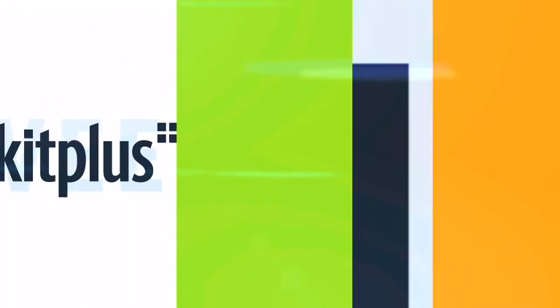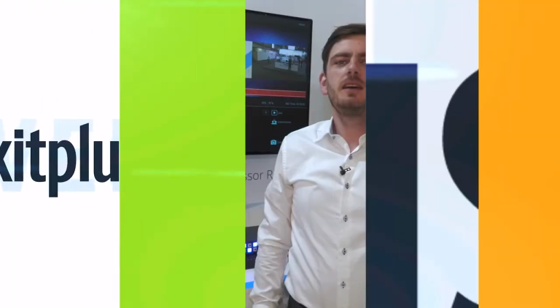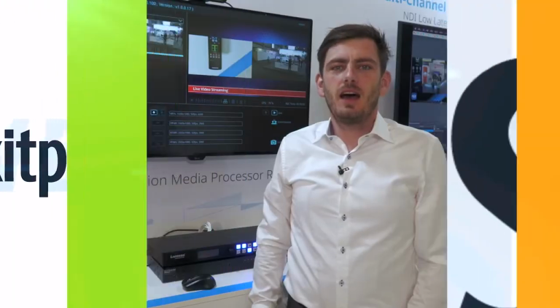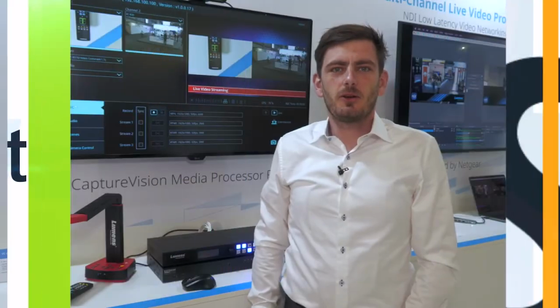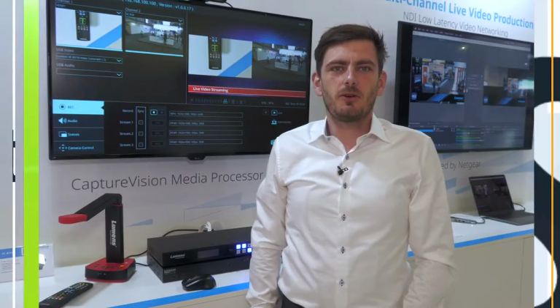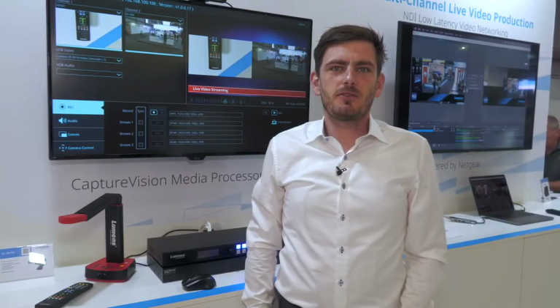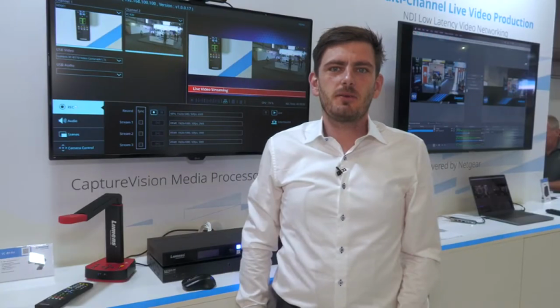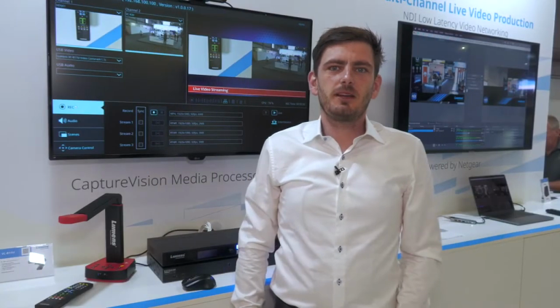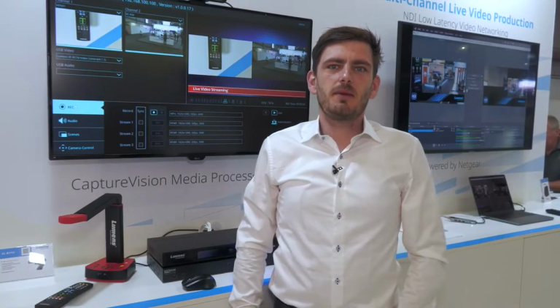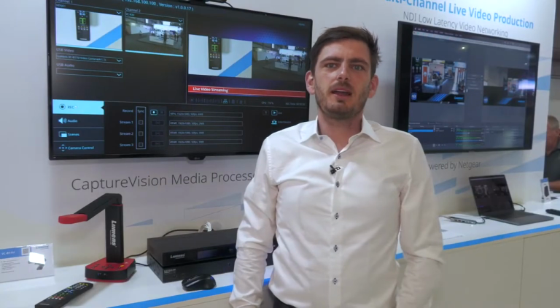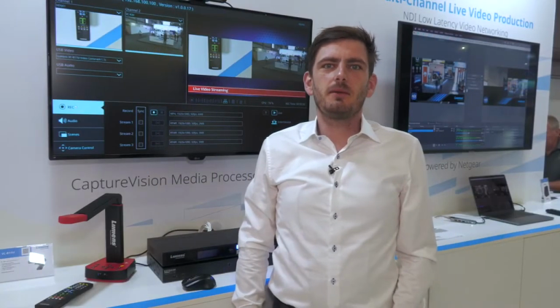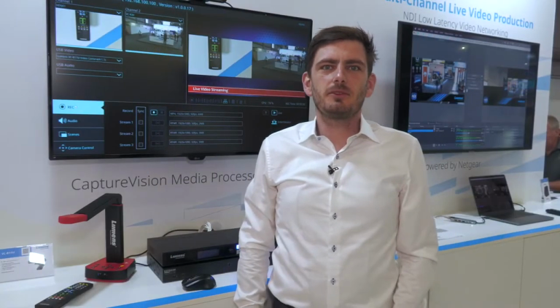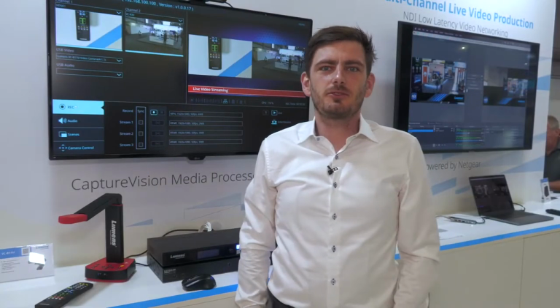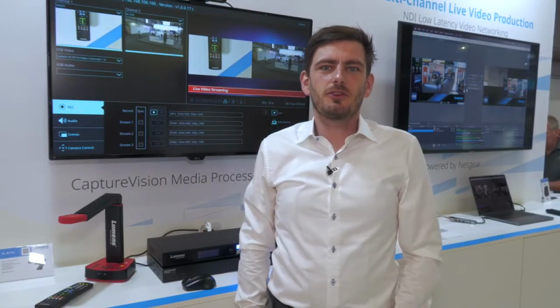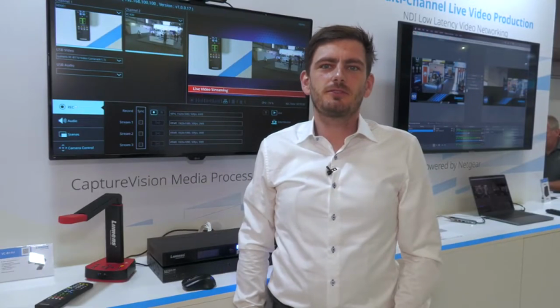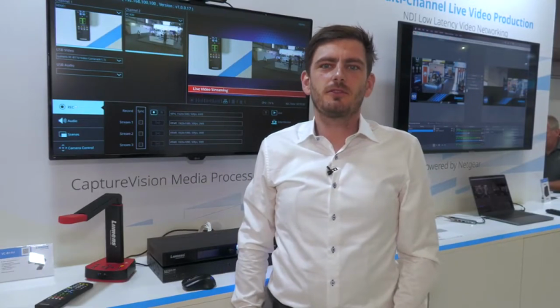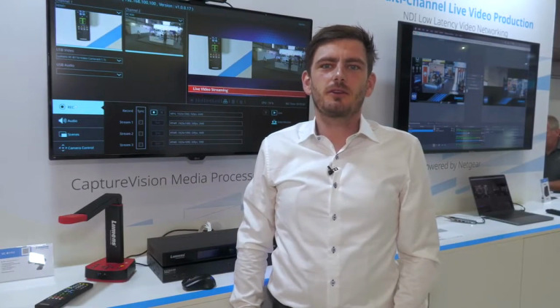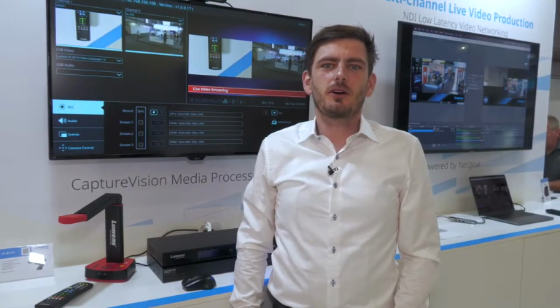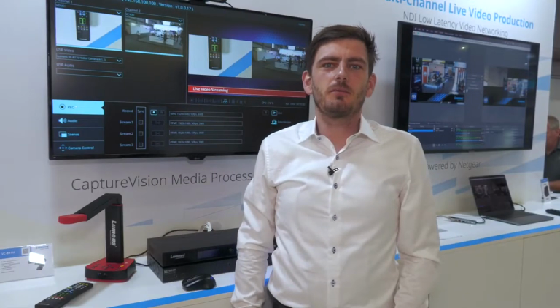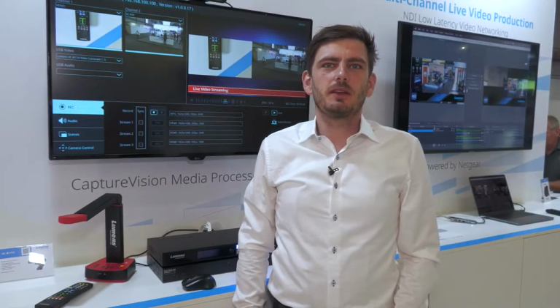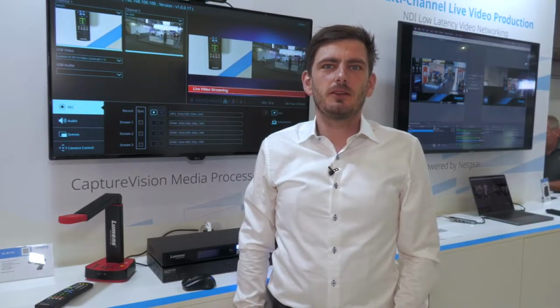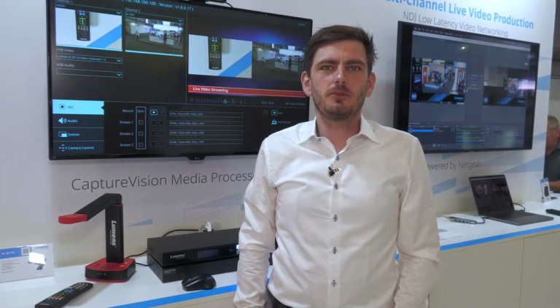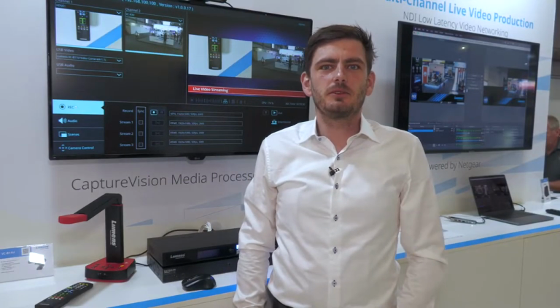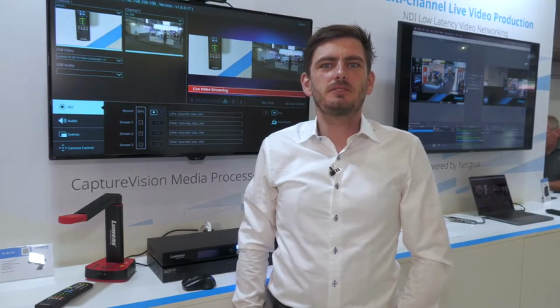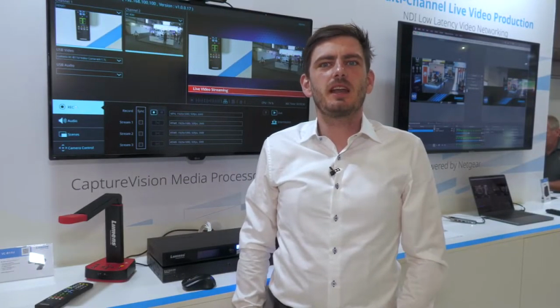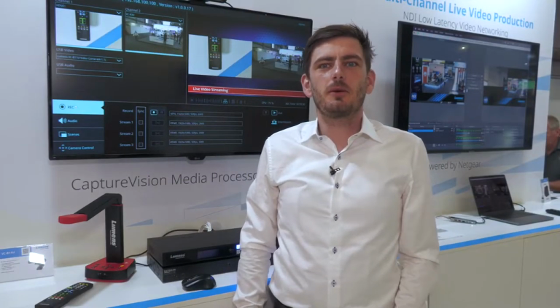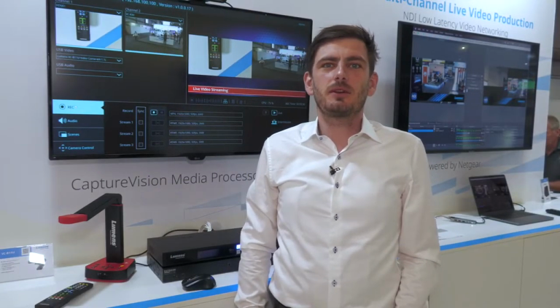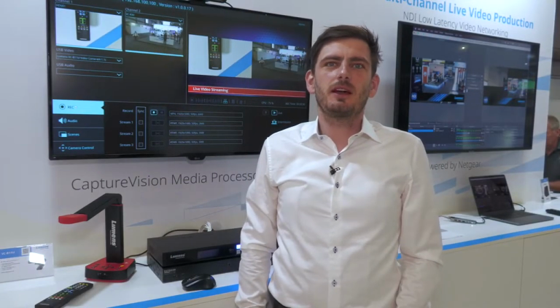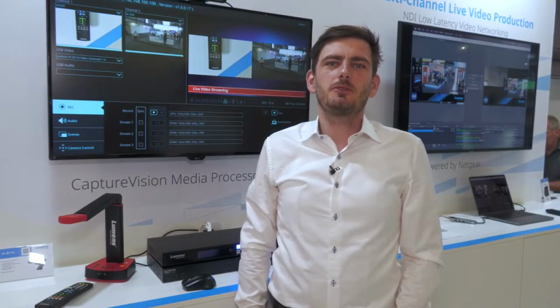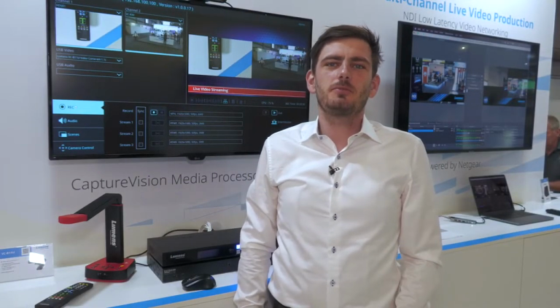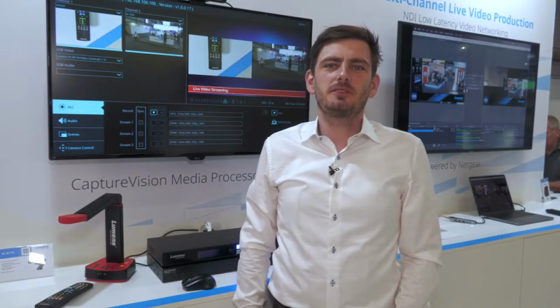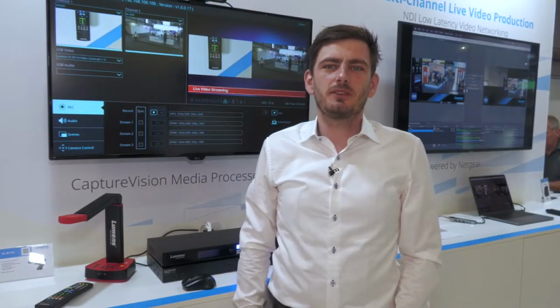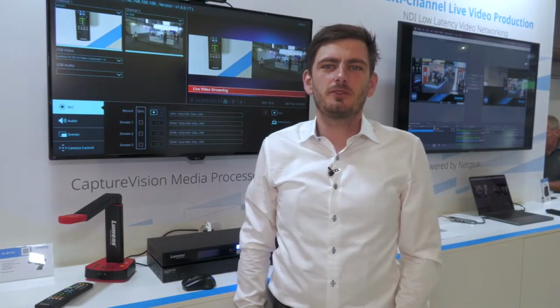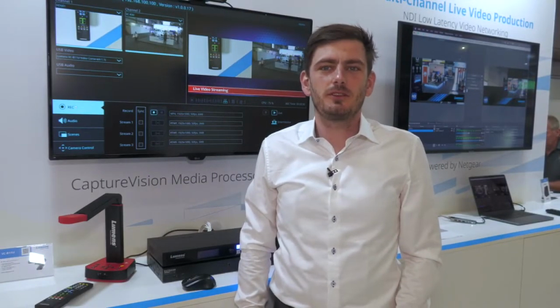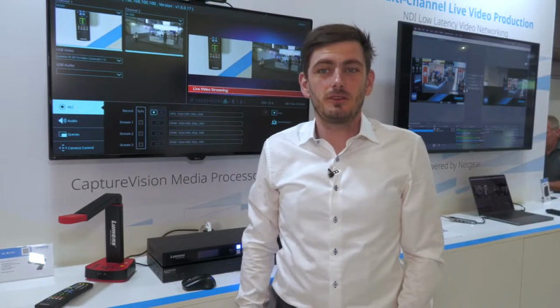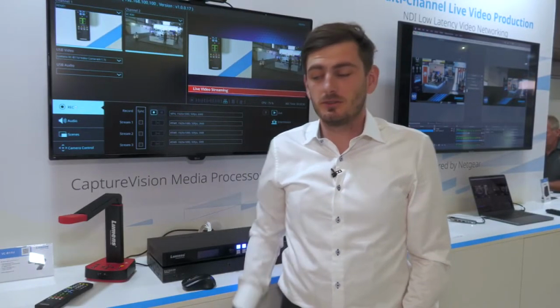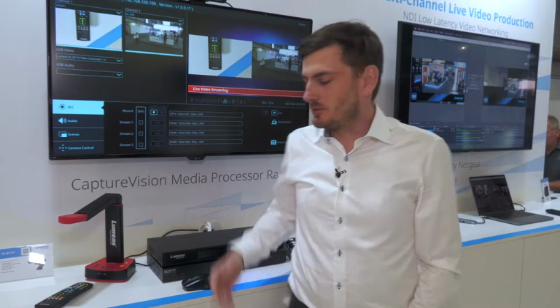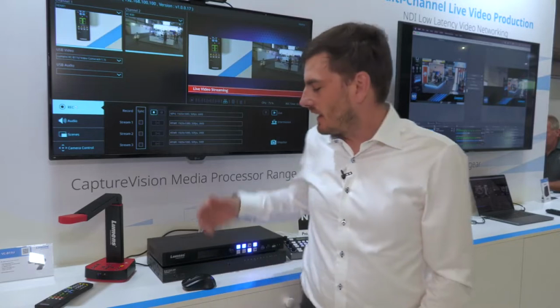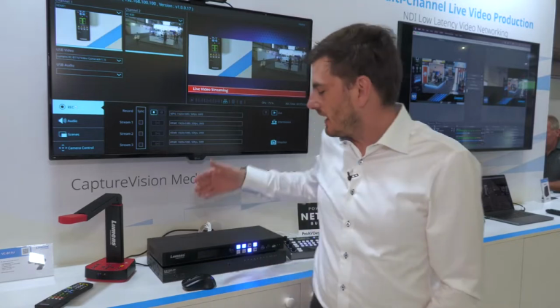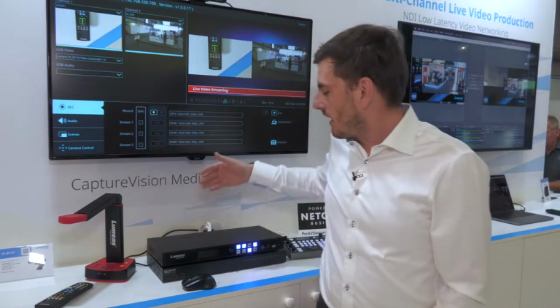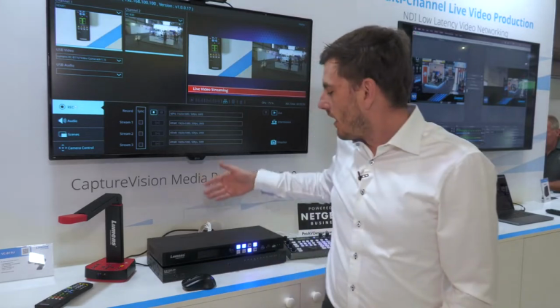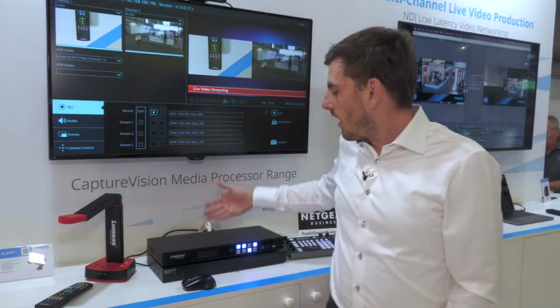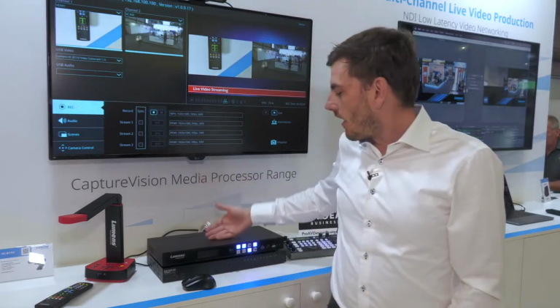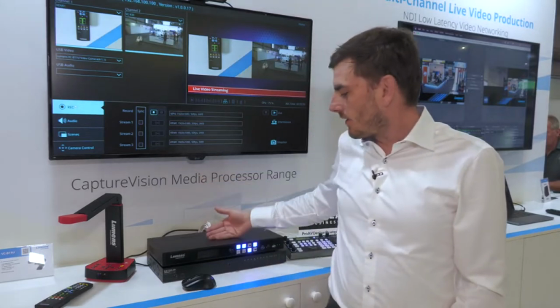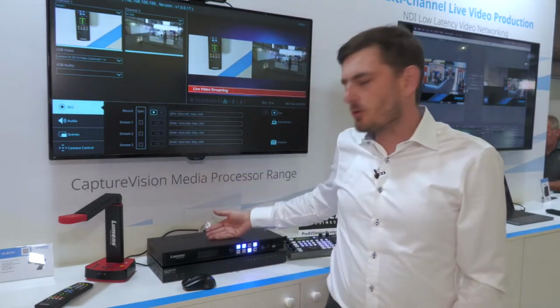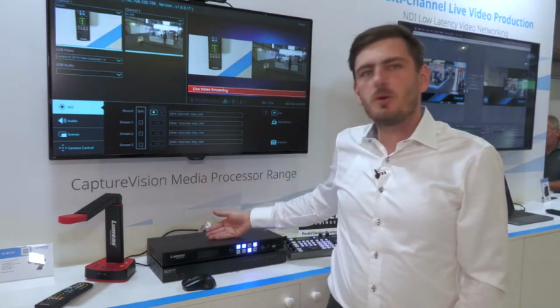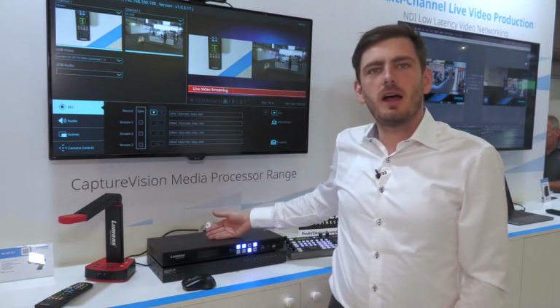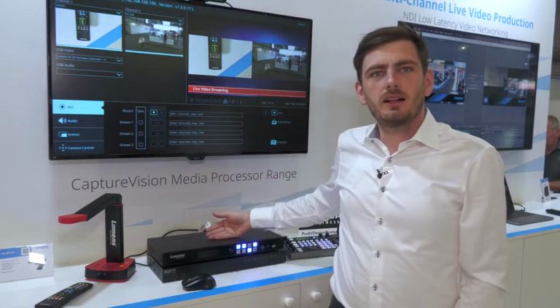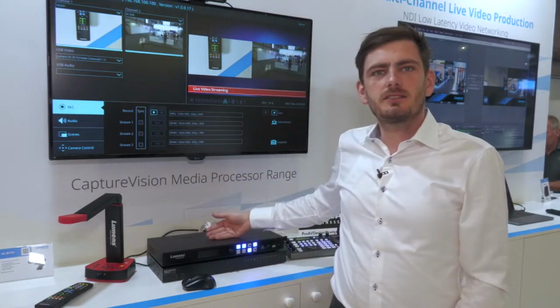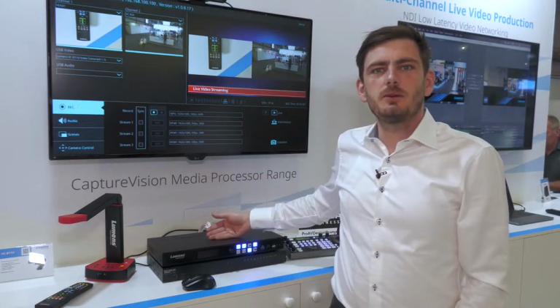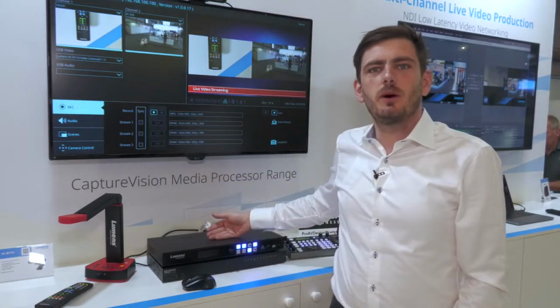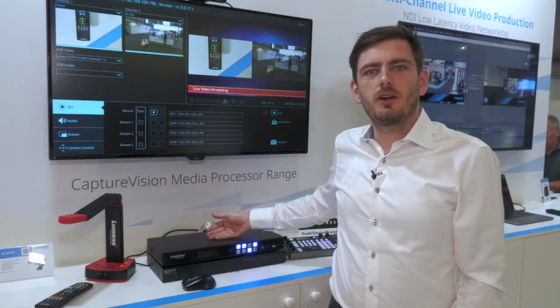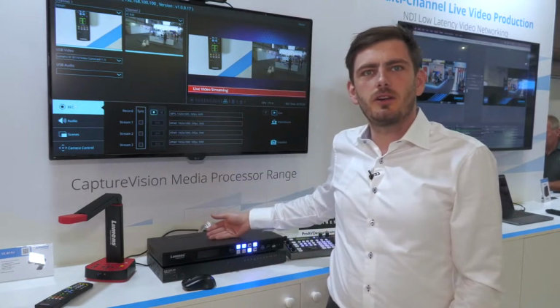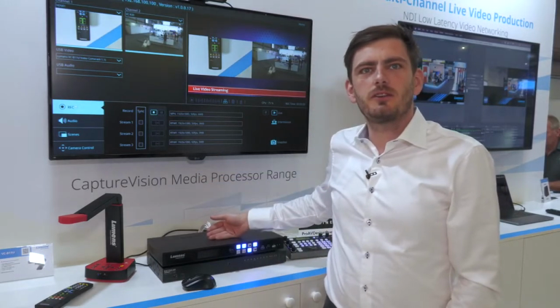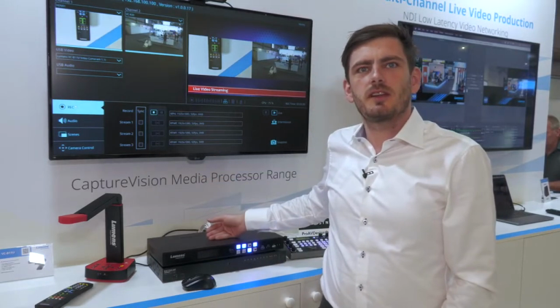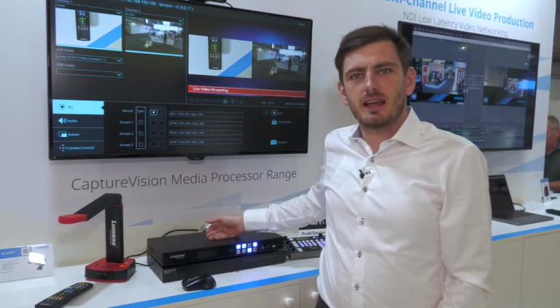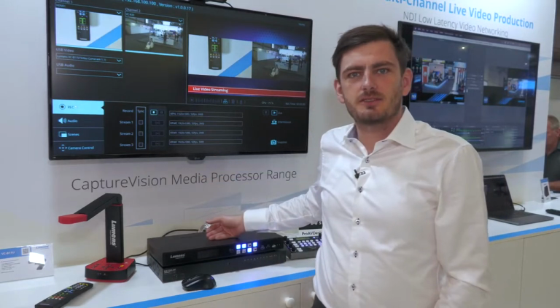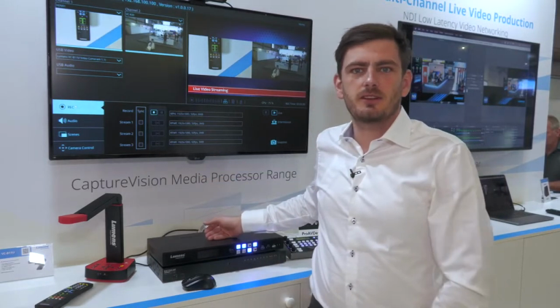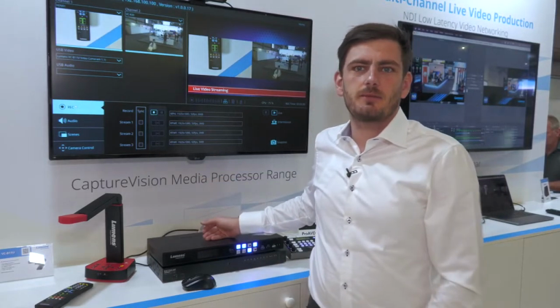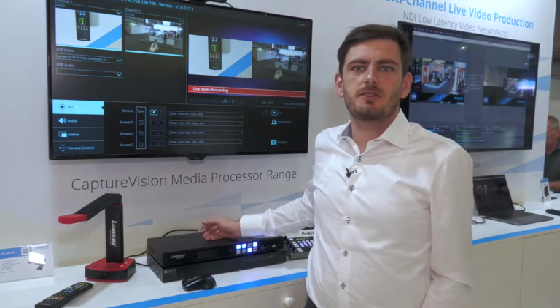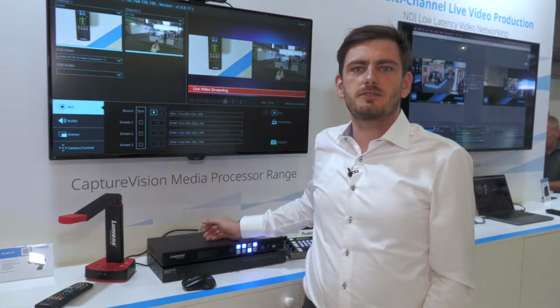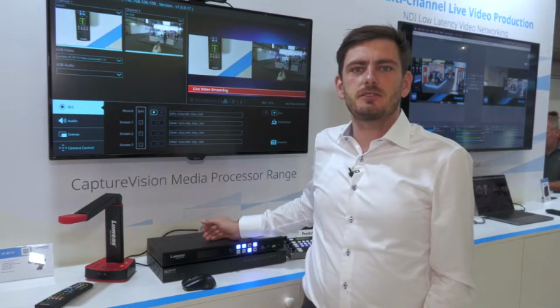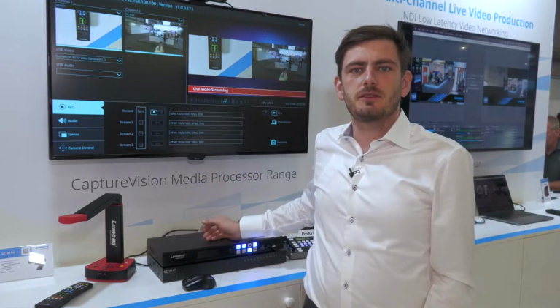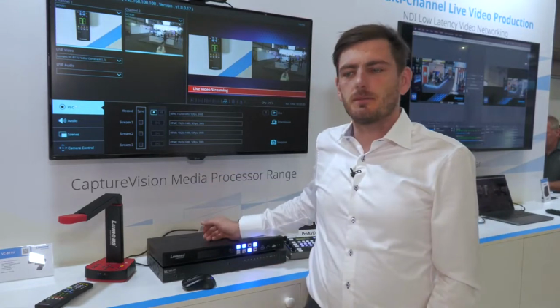Hello everybody, my name is Joris from the company Lumens, and I would like to present to you today our new LC100 lecture capture system.